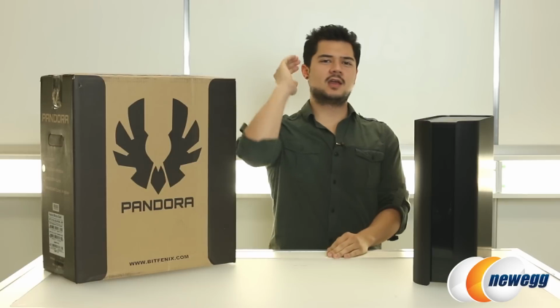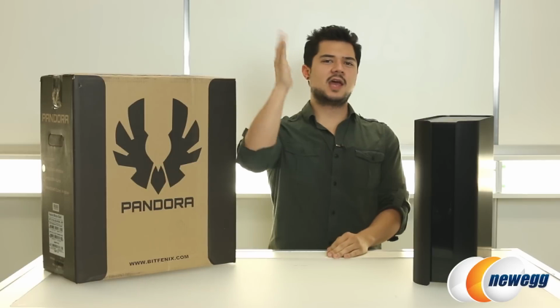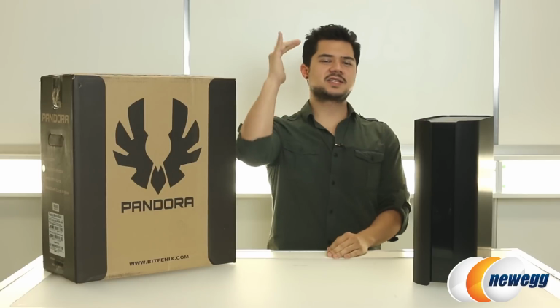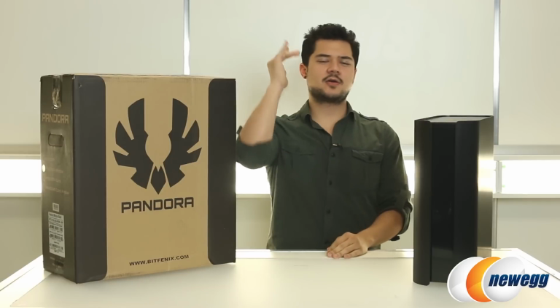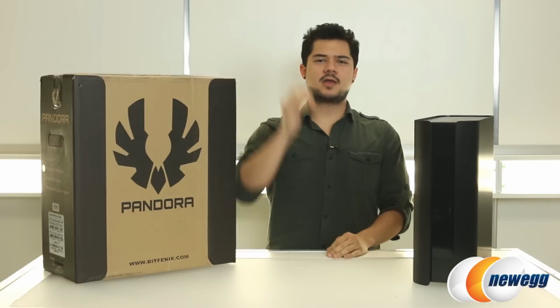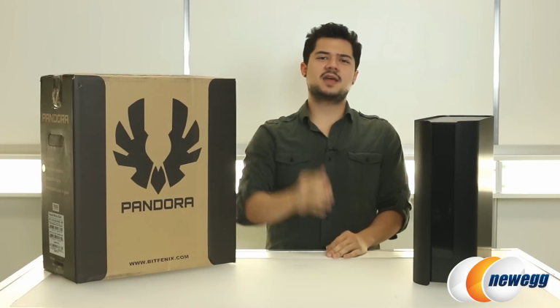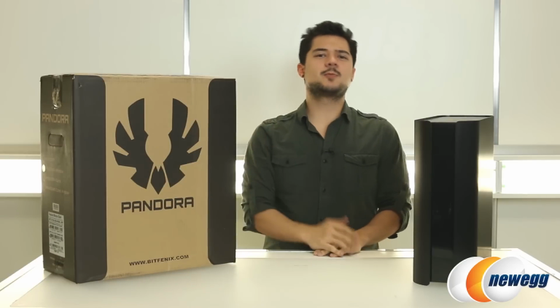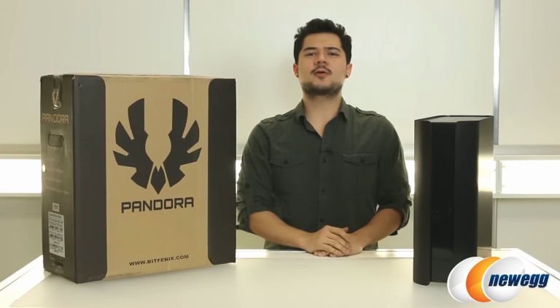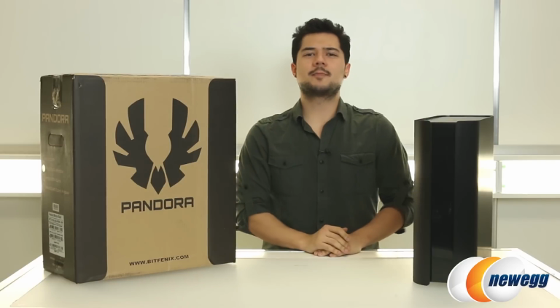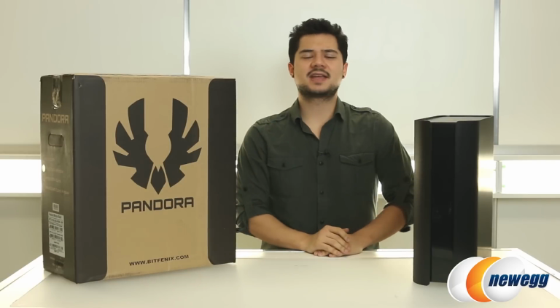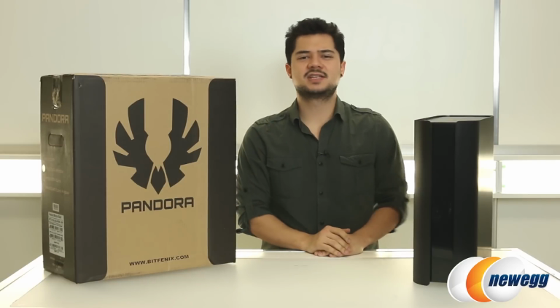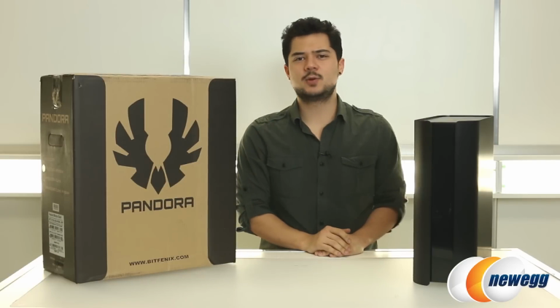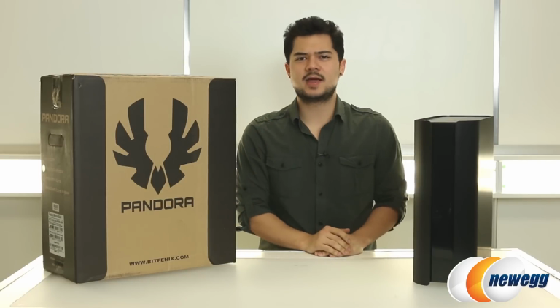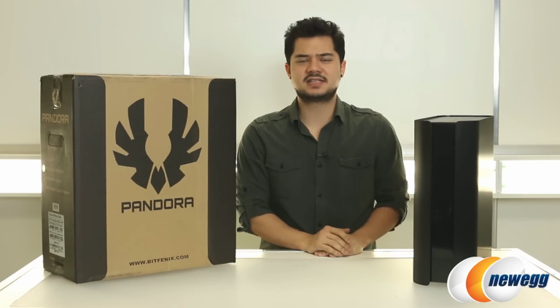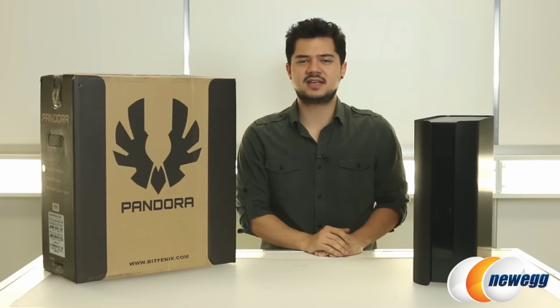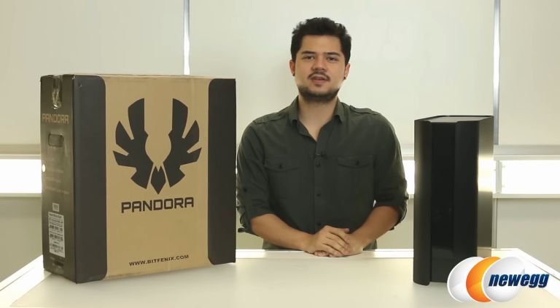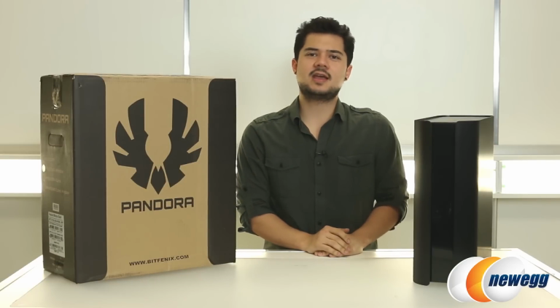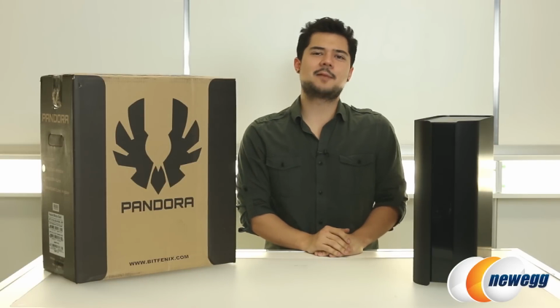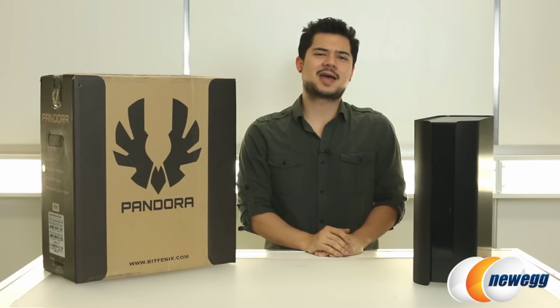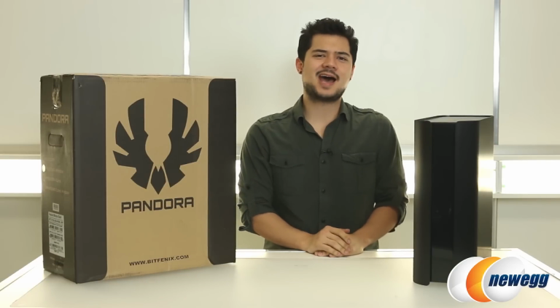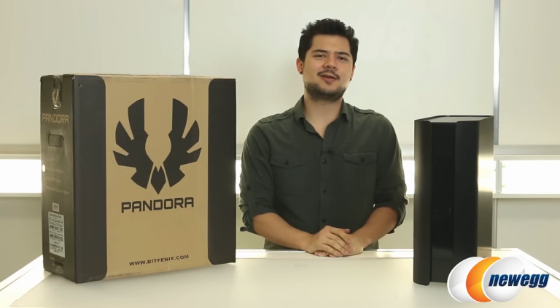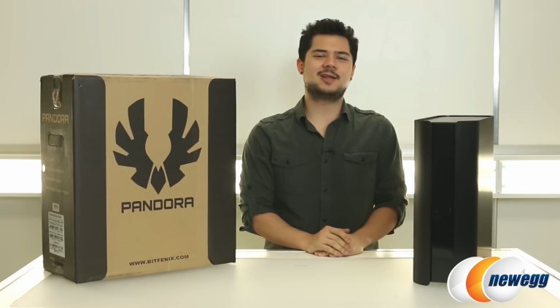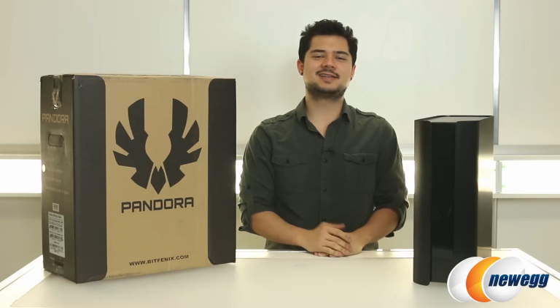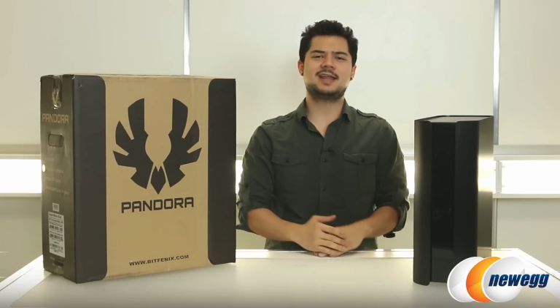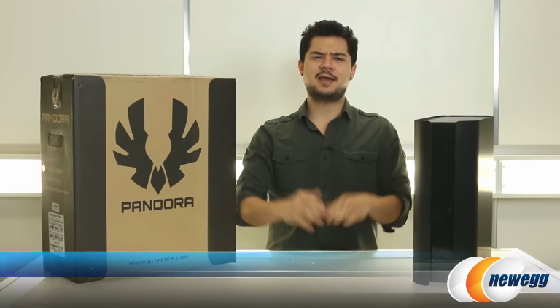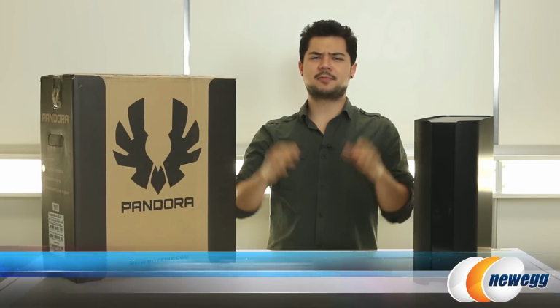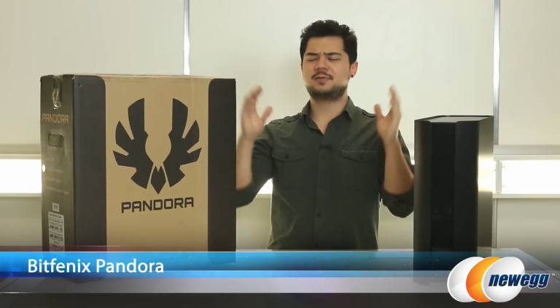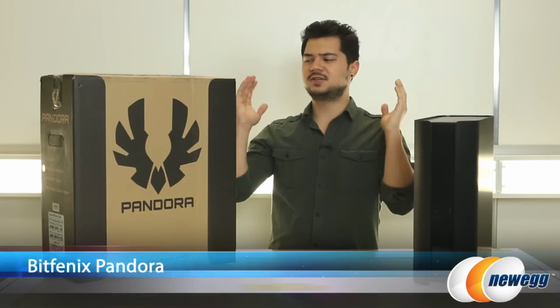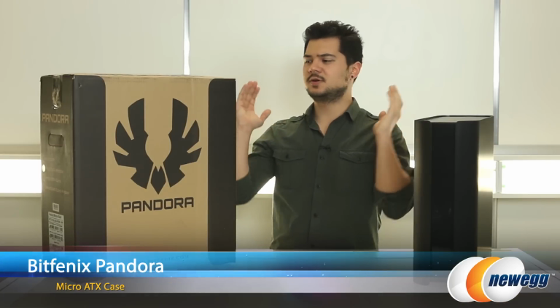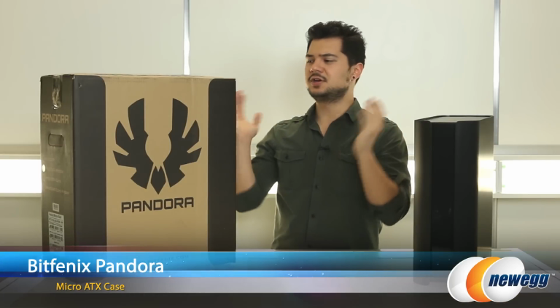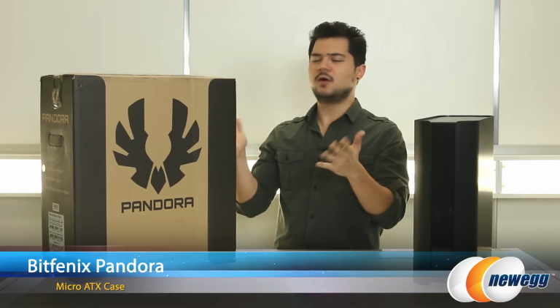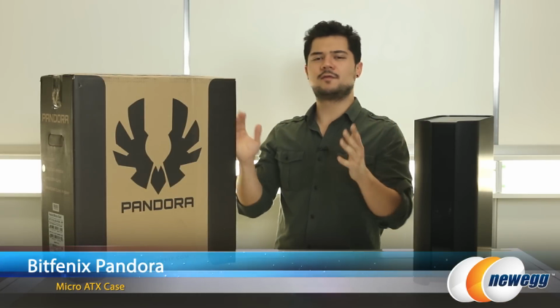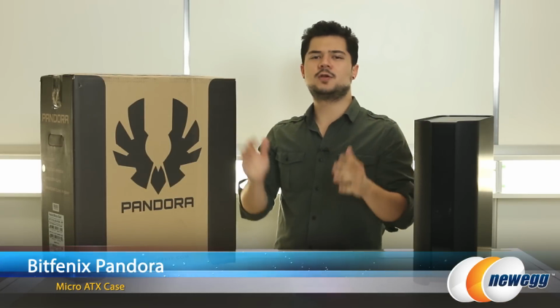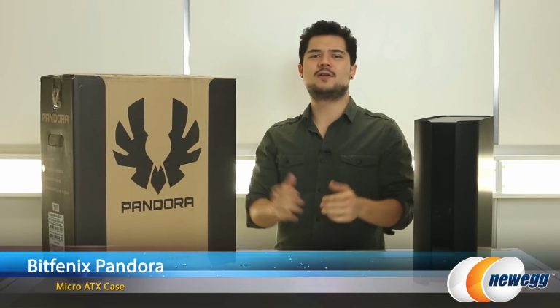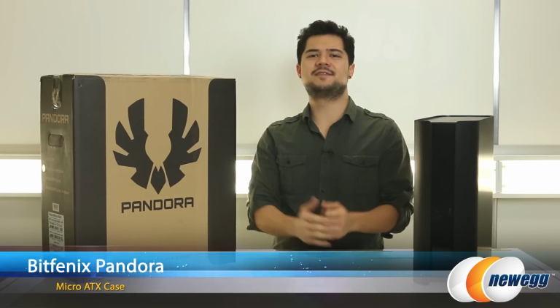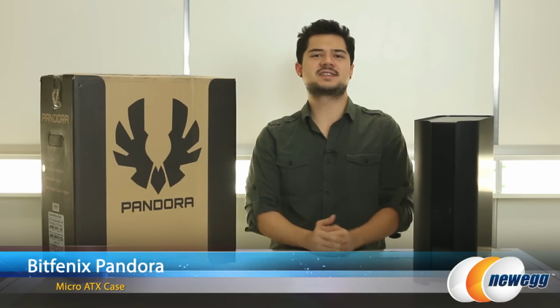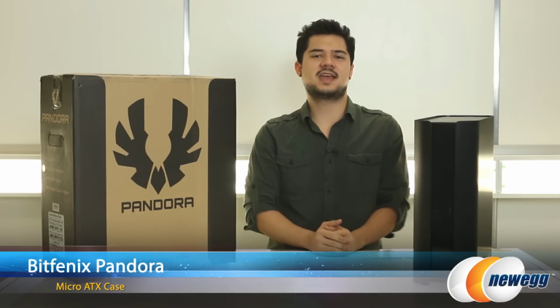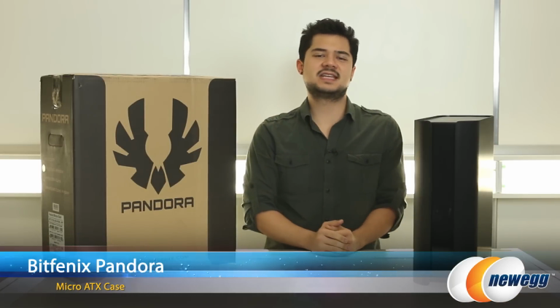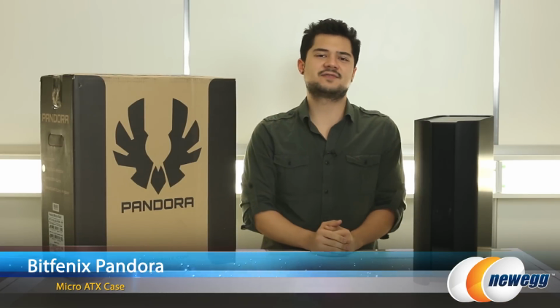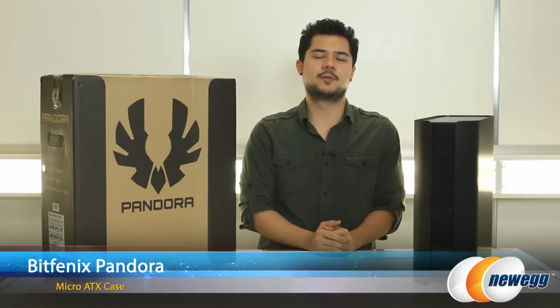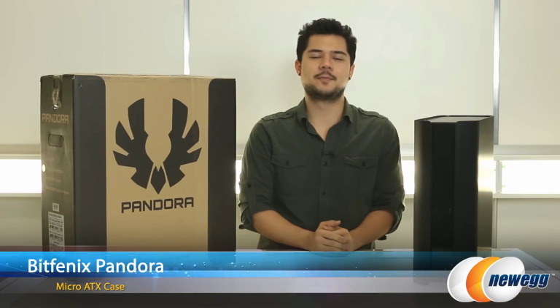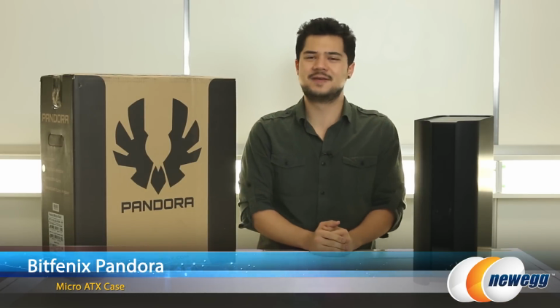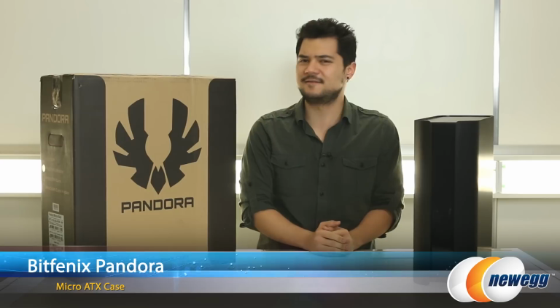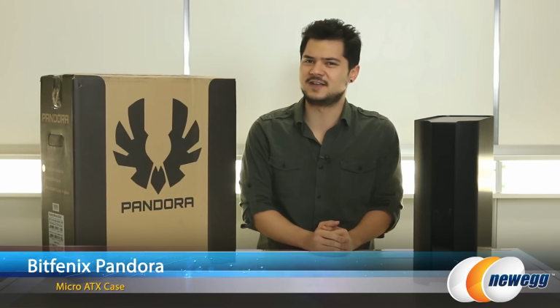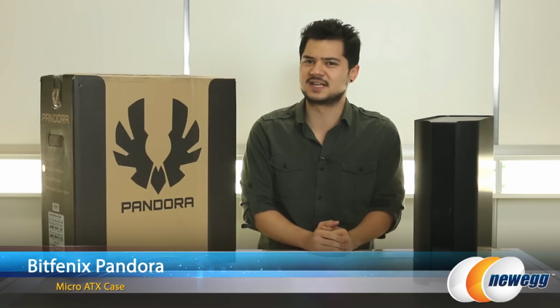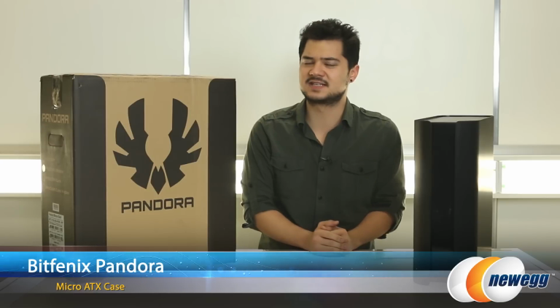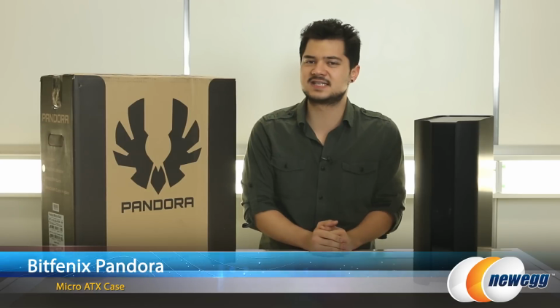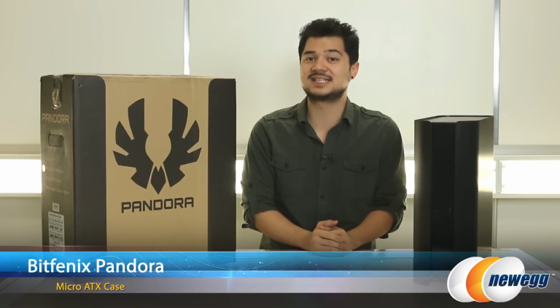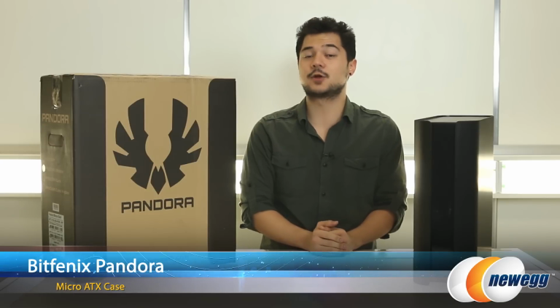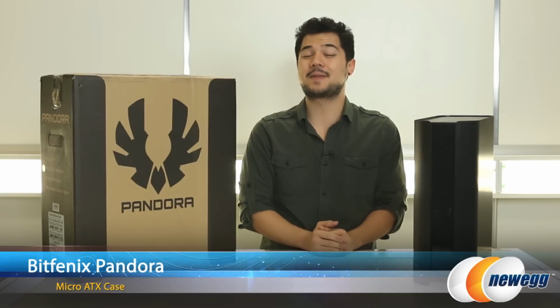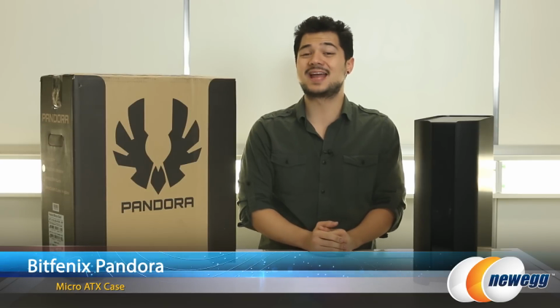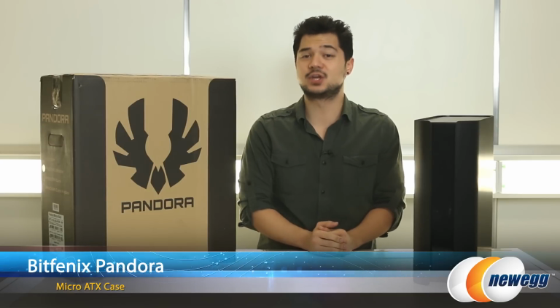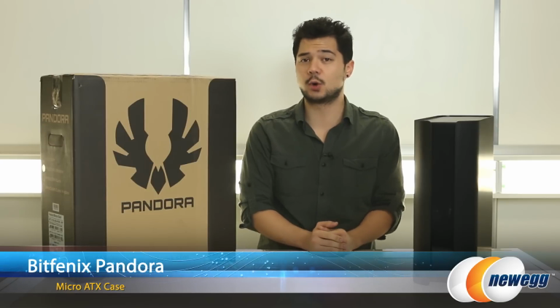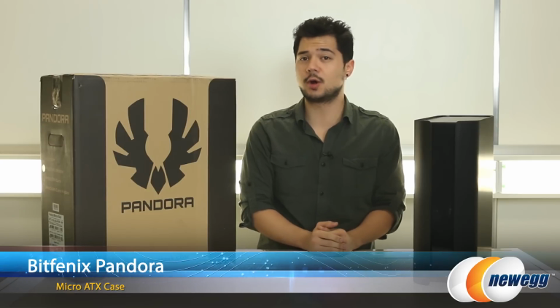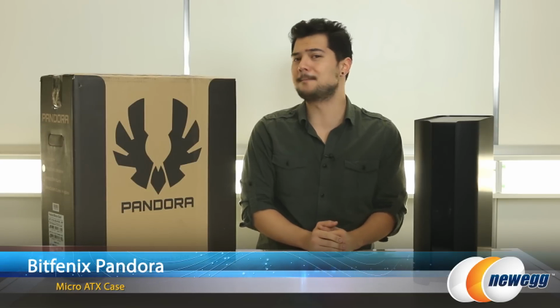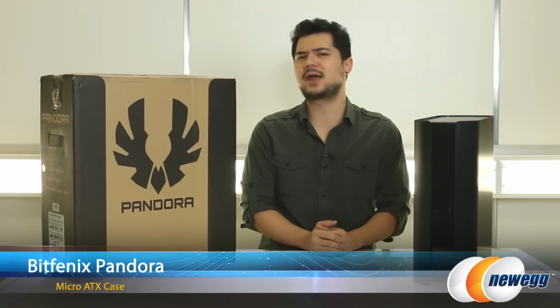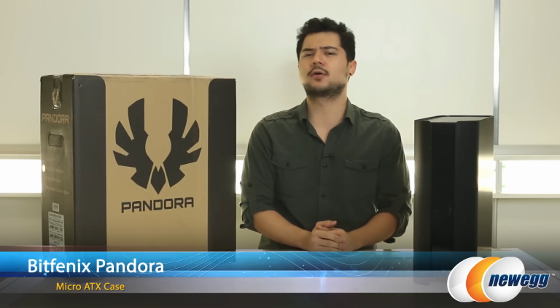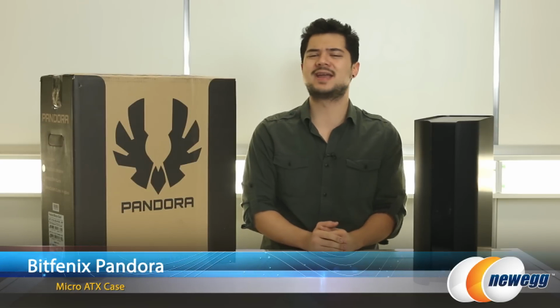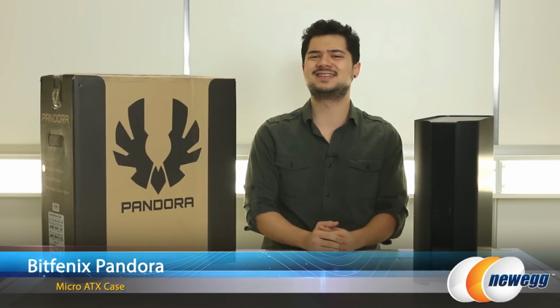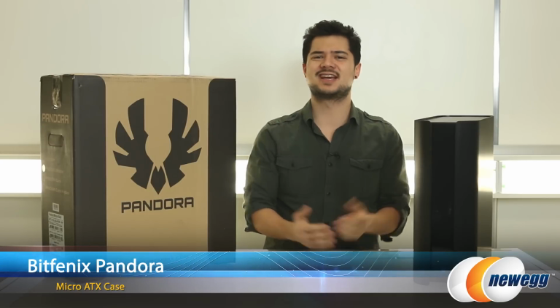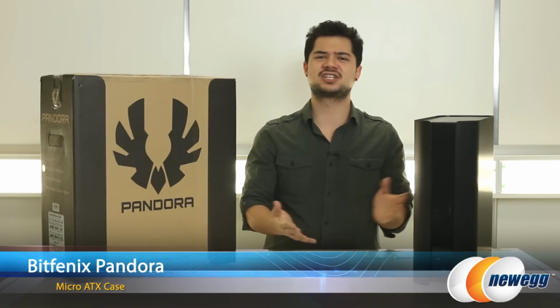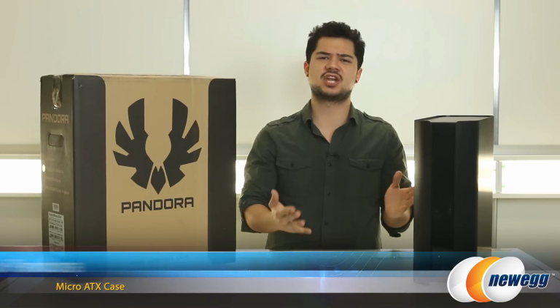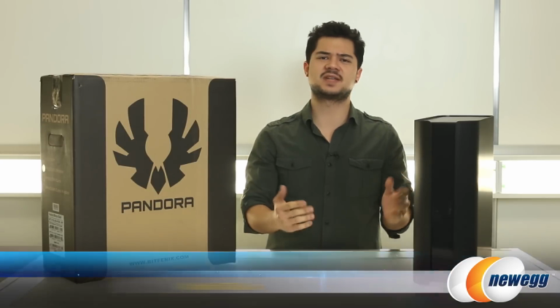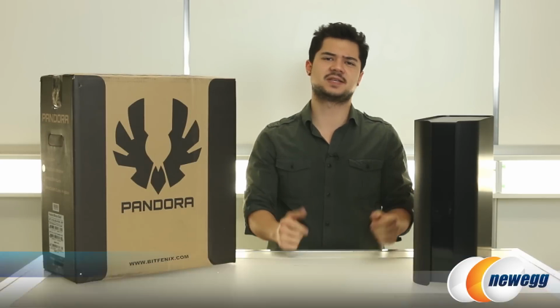How's it going guys? Welcome back to Newegg TV. I'm Kyle and today I'm going to be doing an overview of this case from BitPhoenix. This is their Pandora Micro ATX chassis.